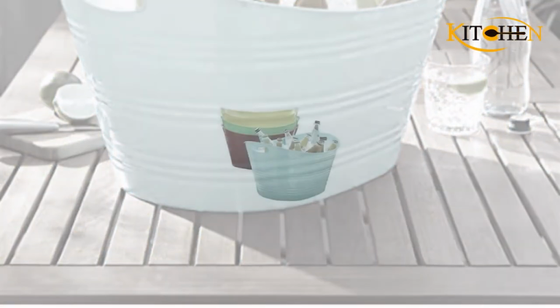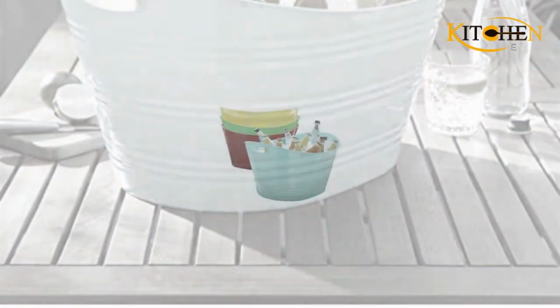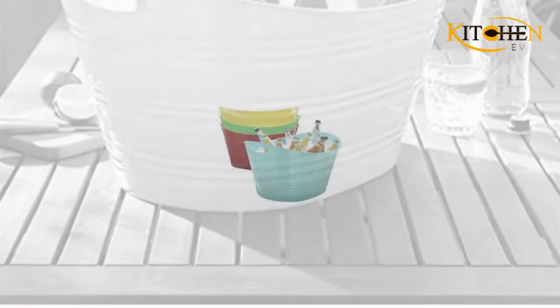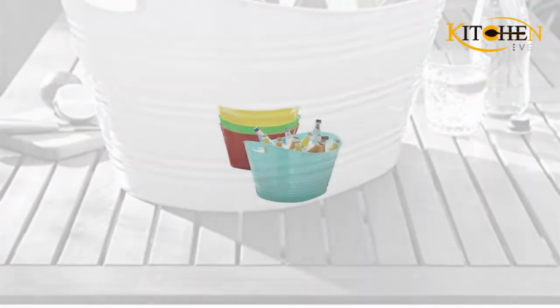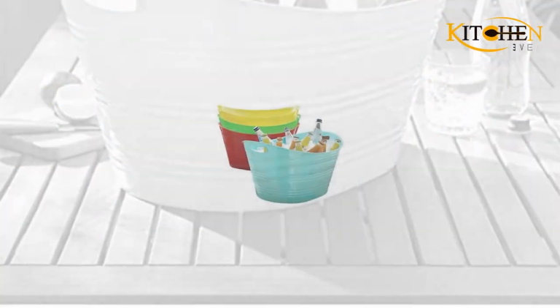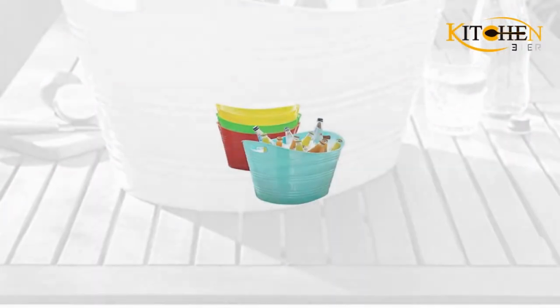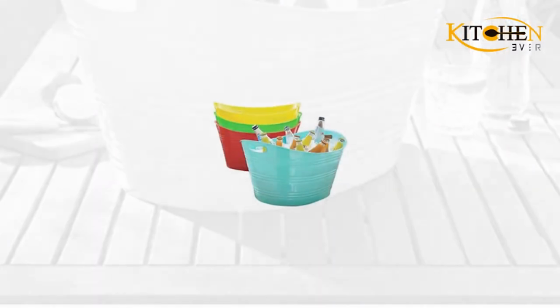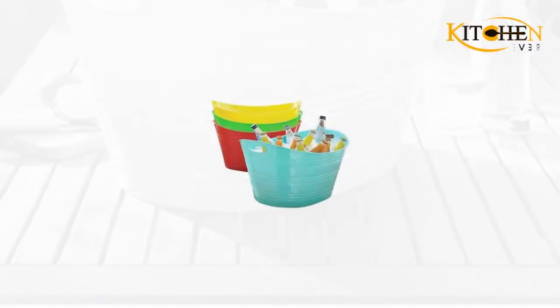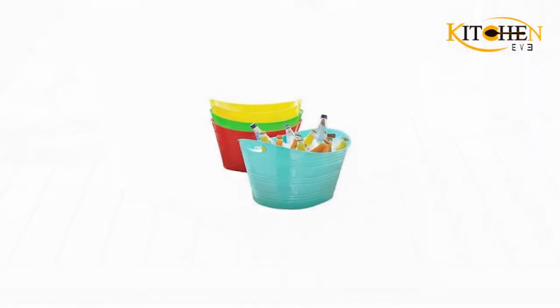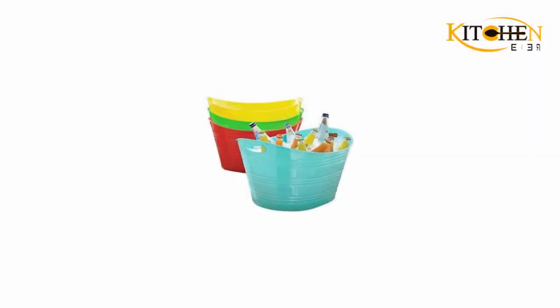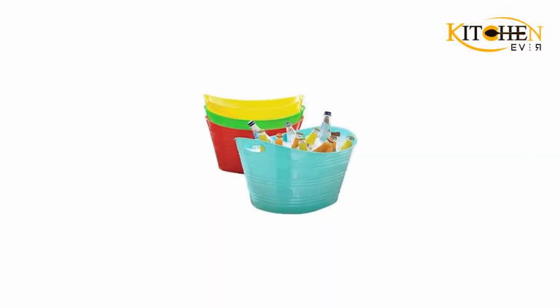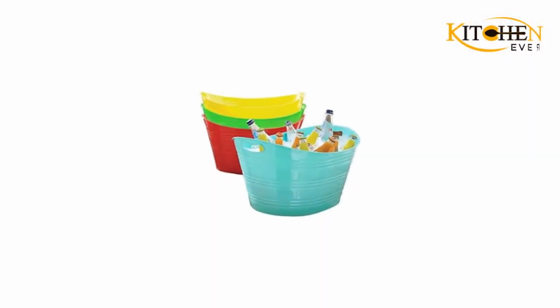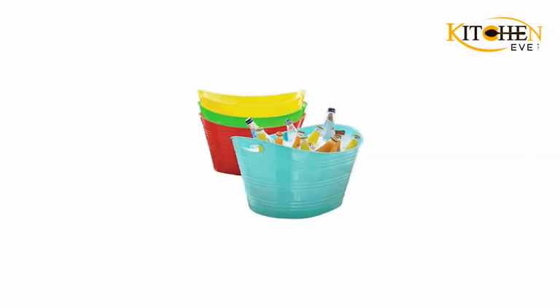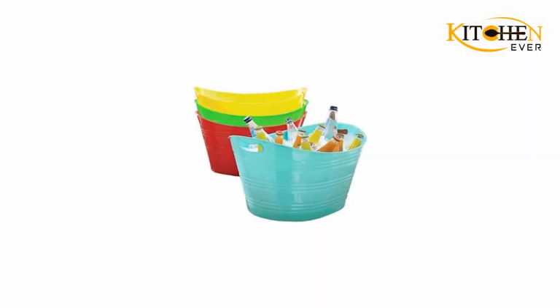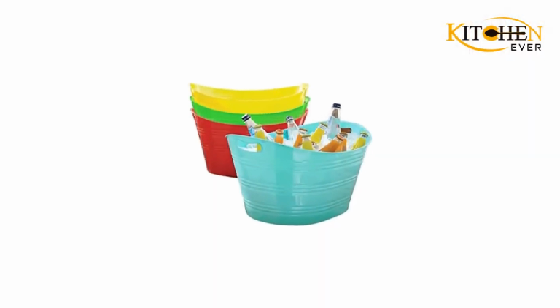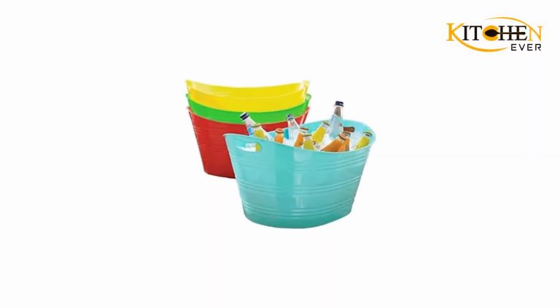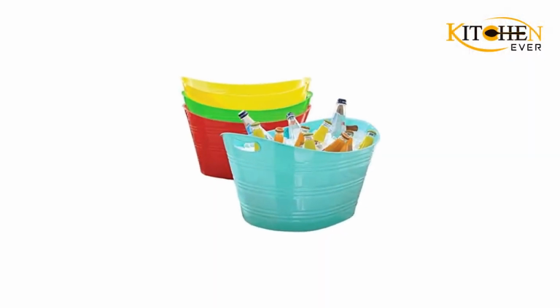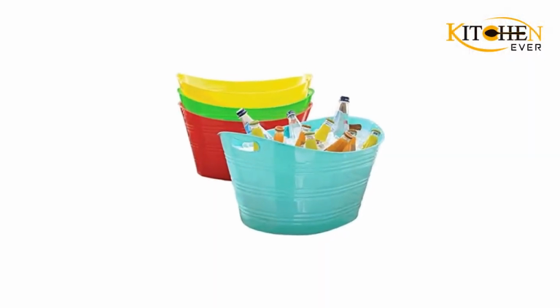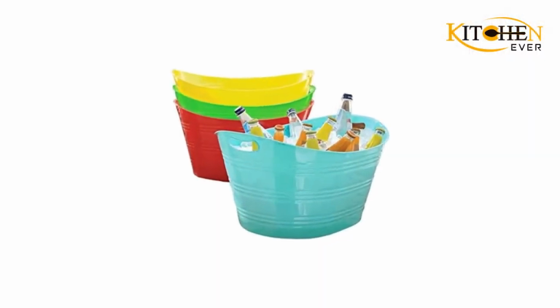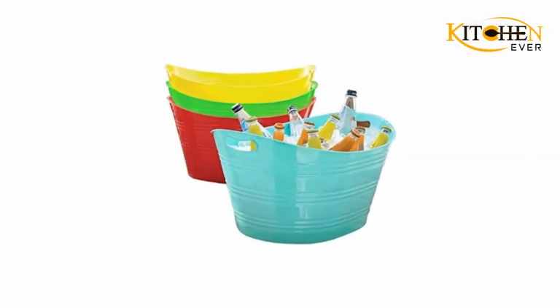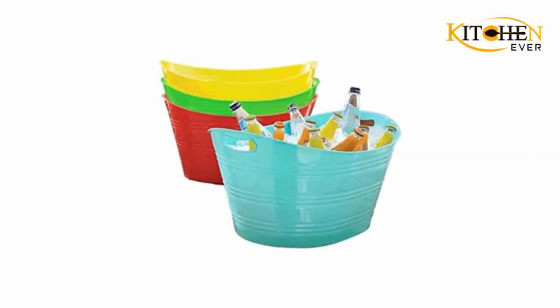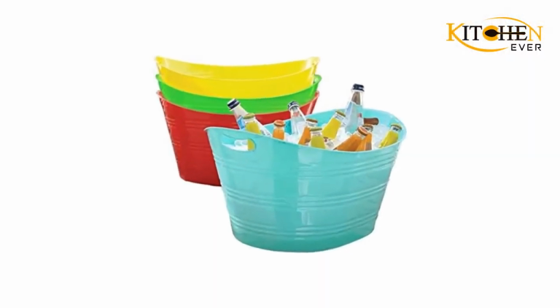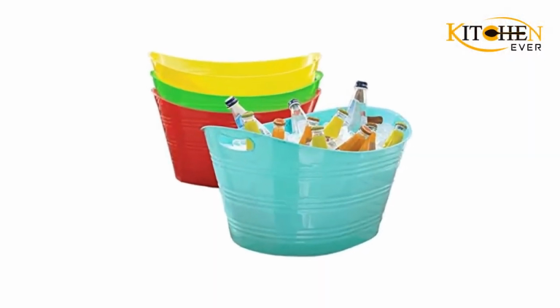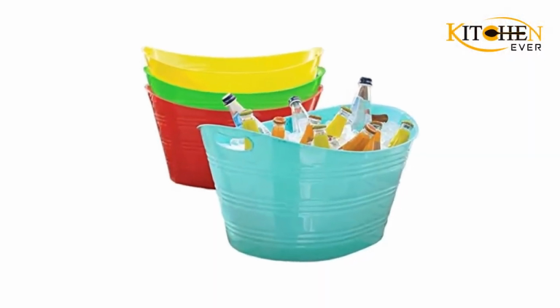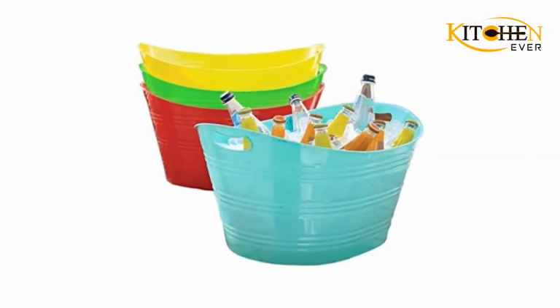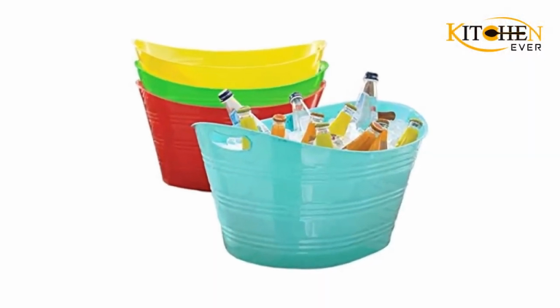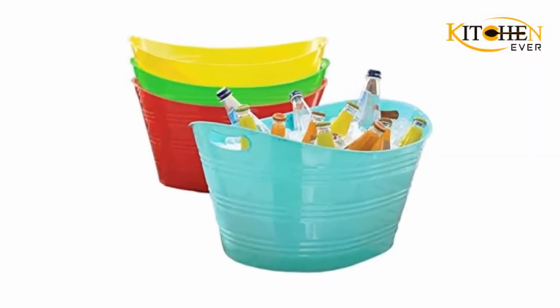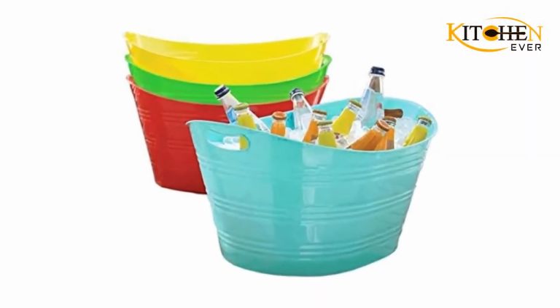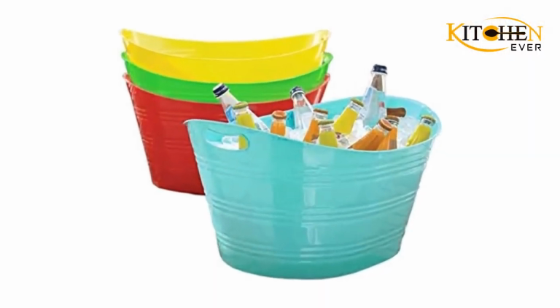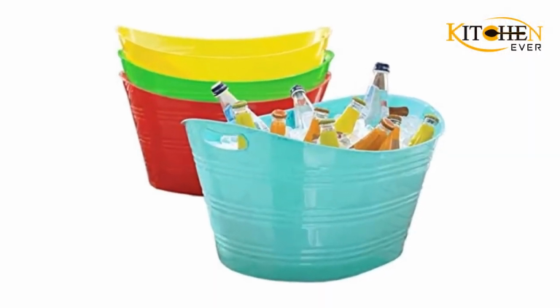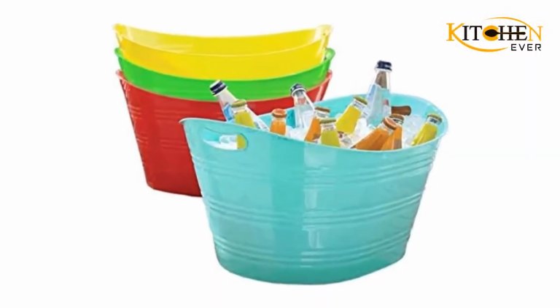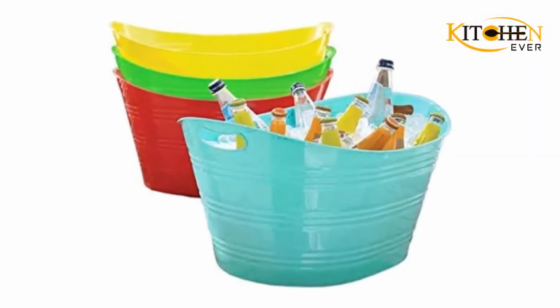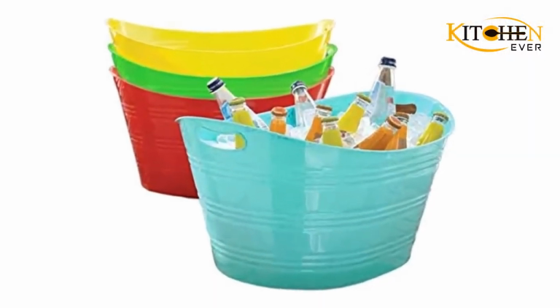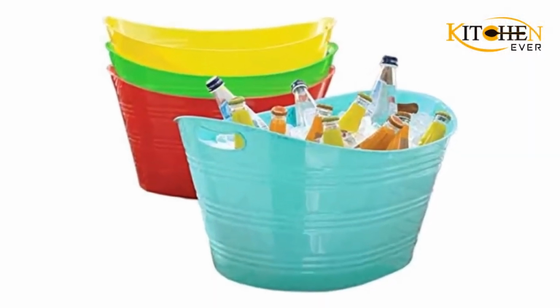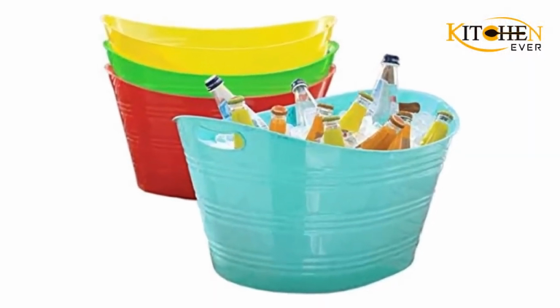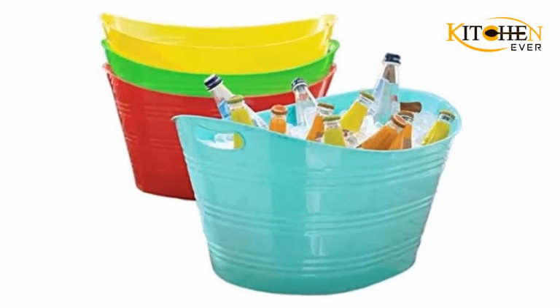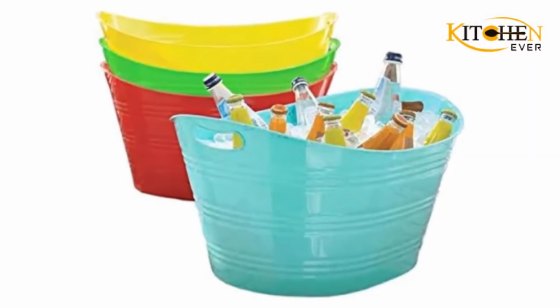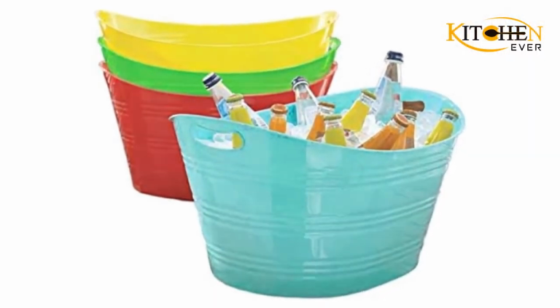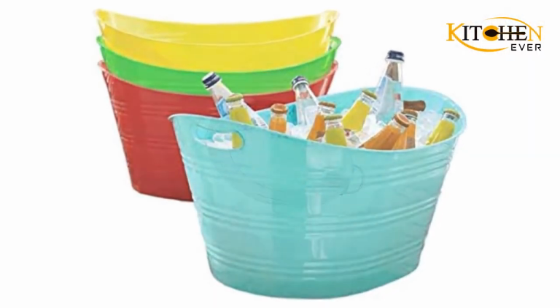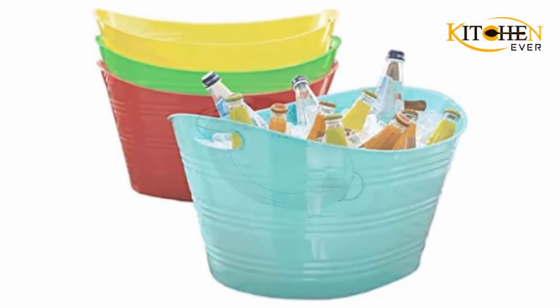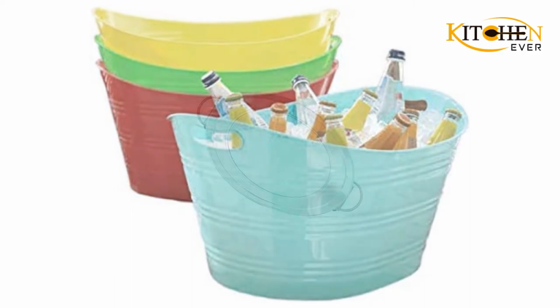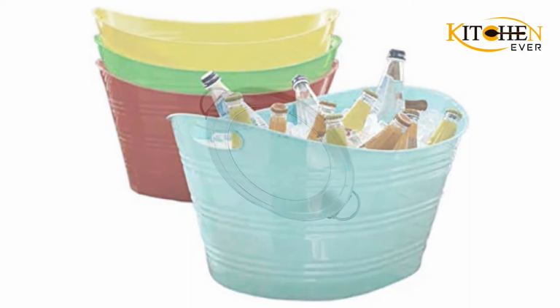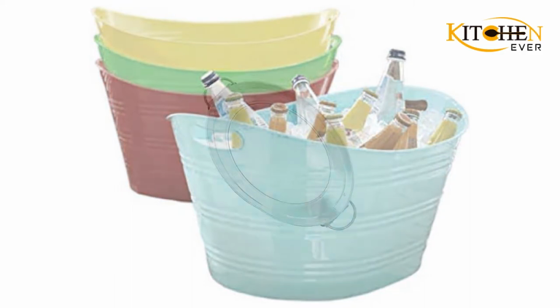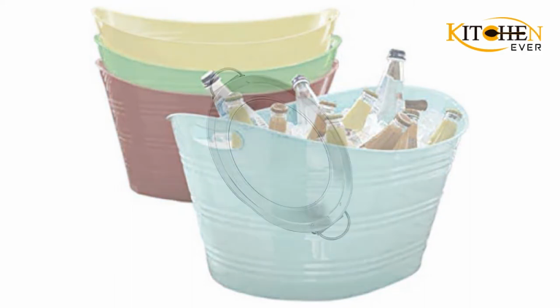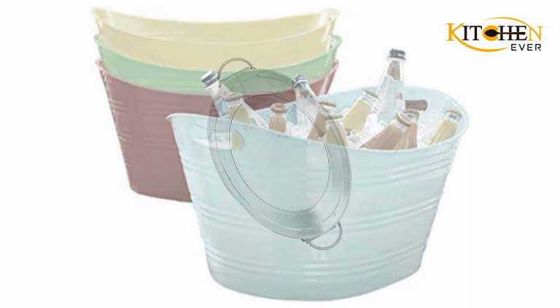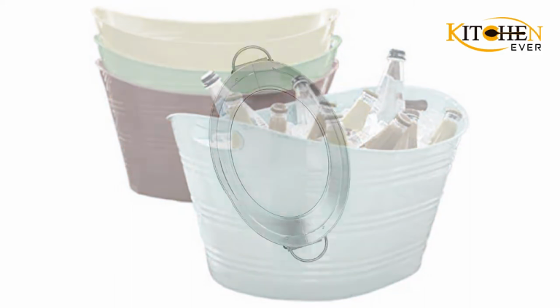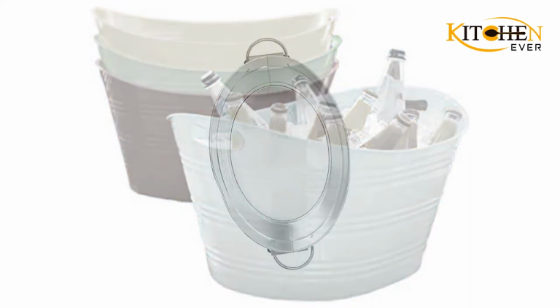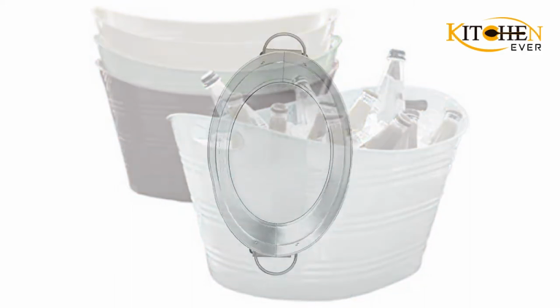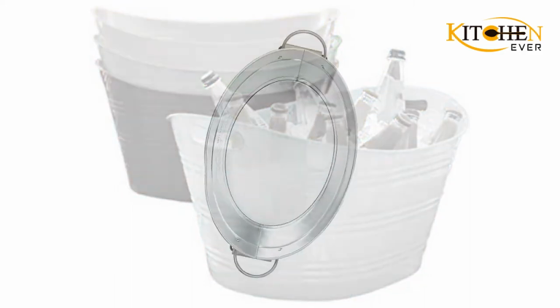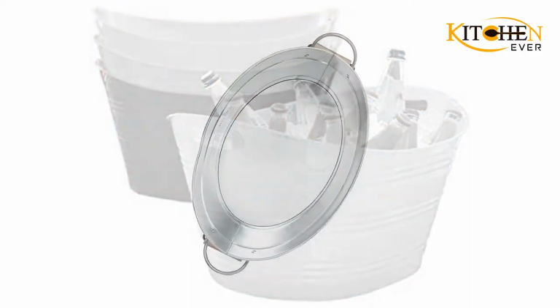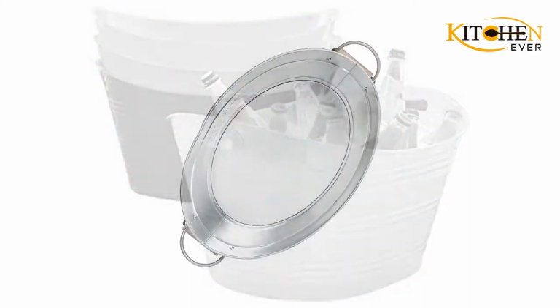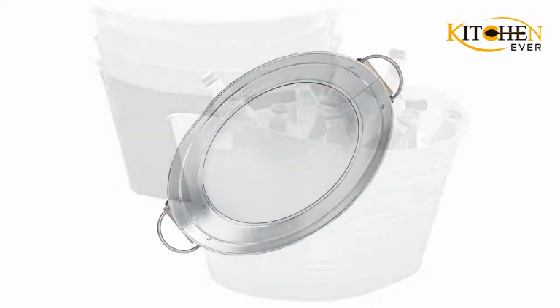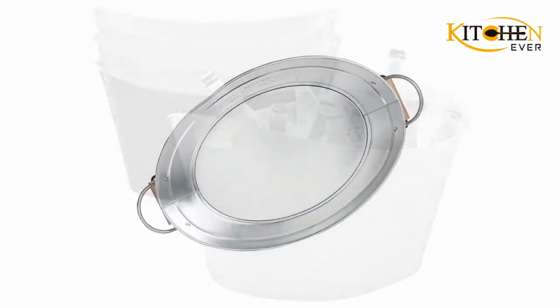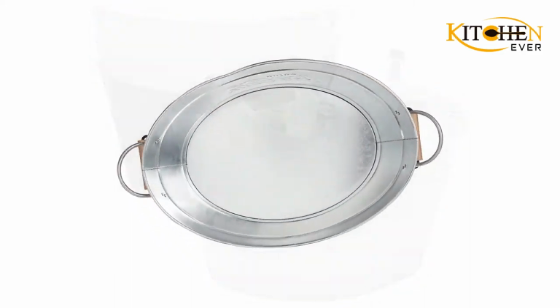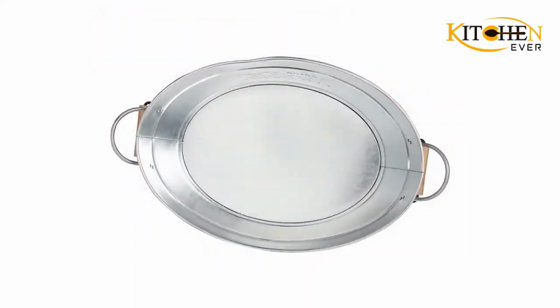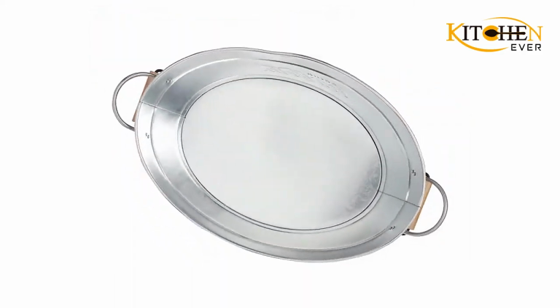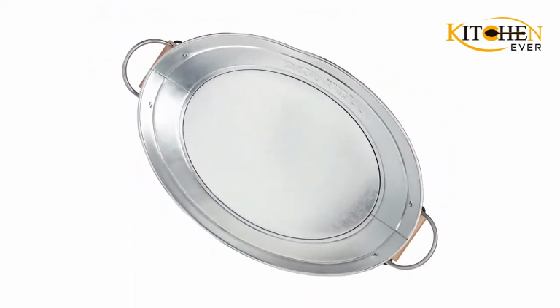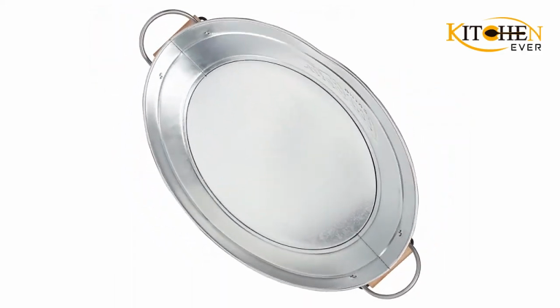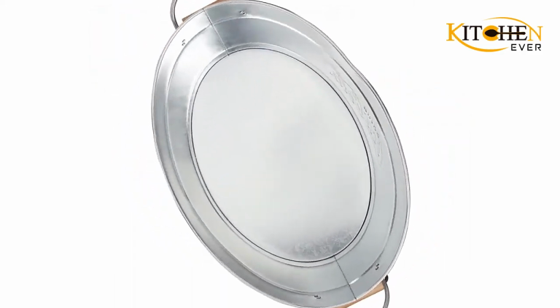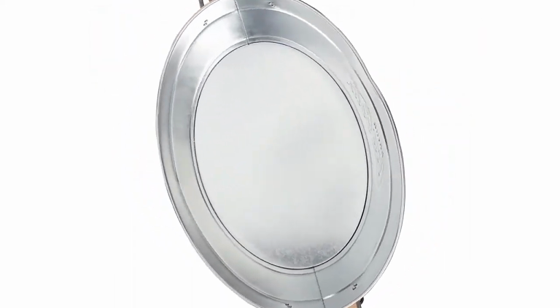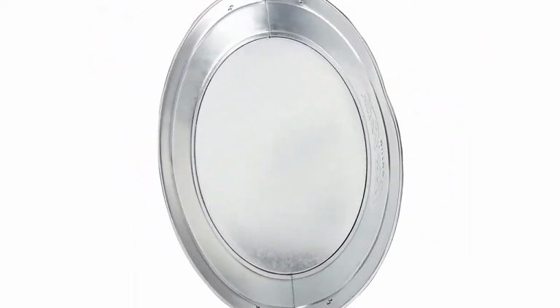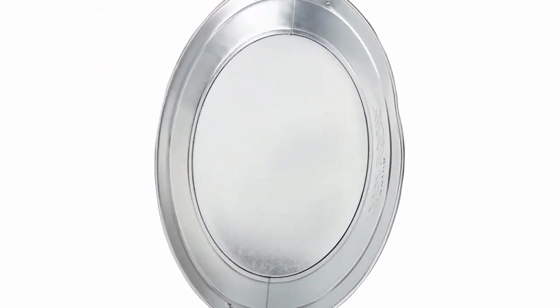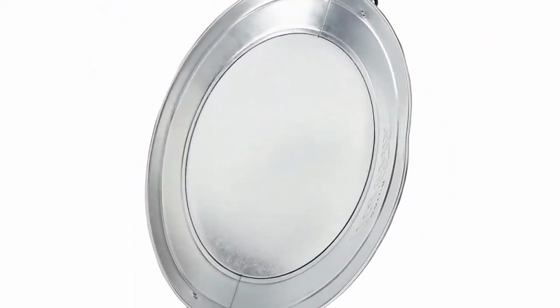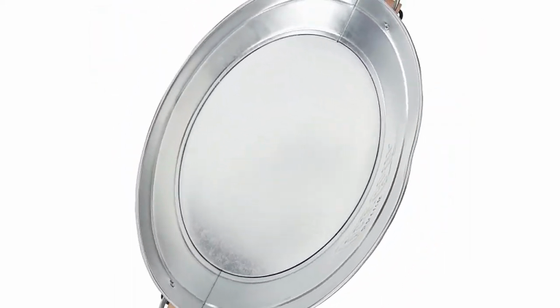Tubs for drinks come in different sizes and styles. Some are better designed when it comes to chilling the beverages.